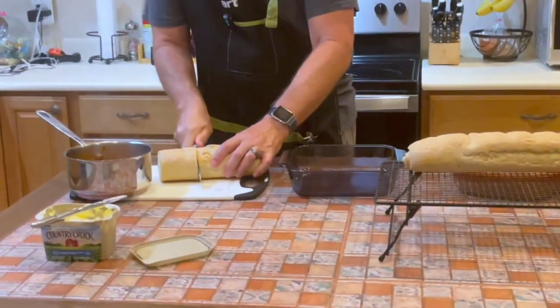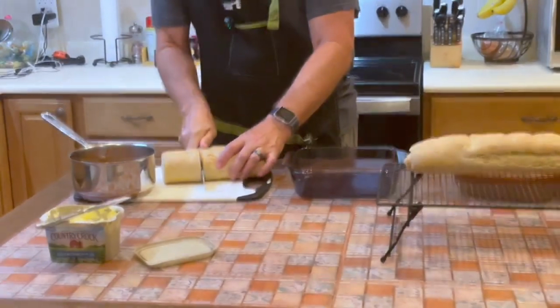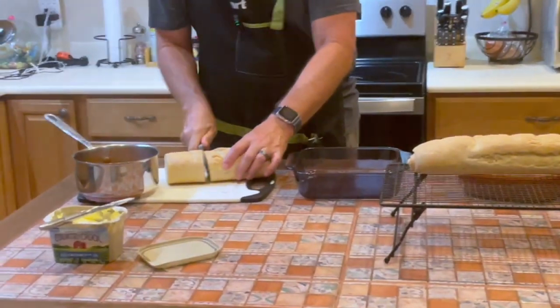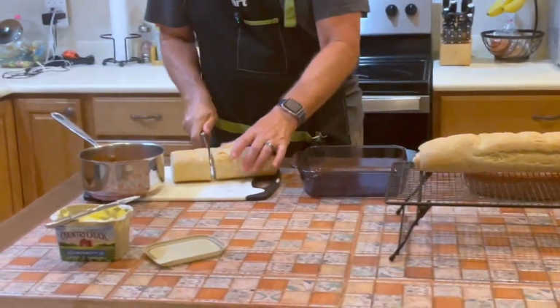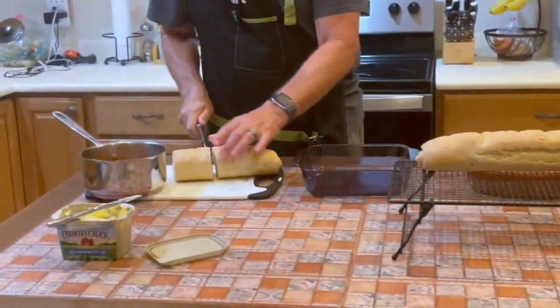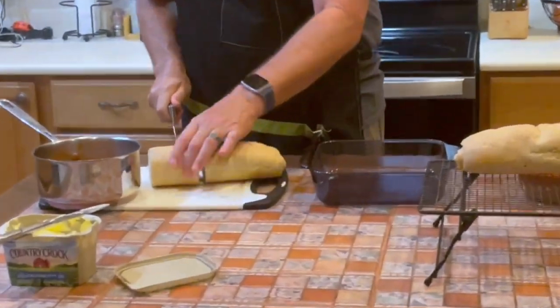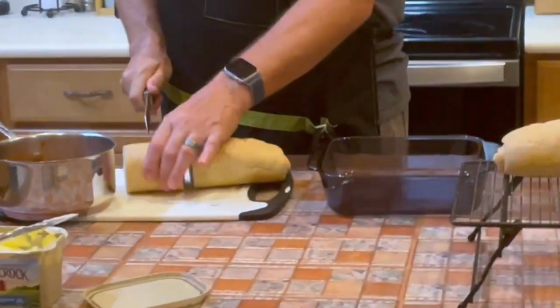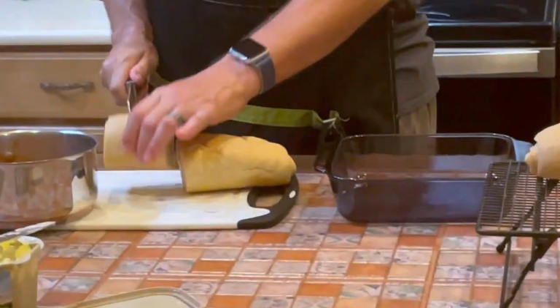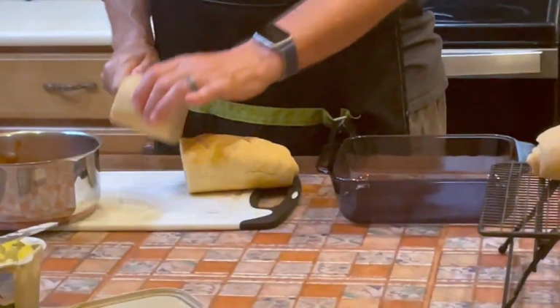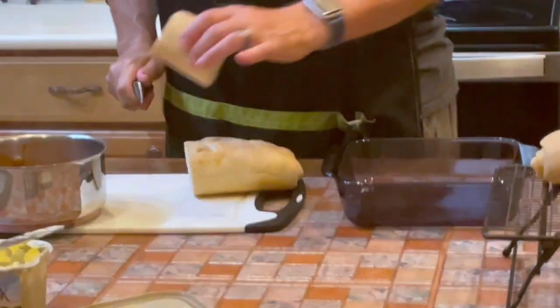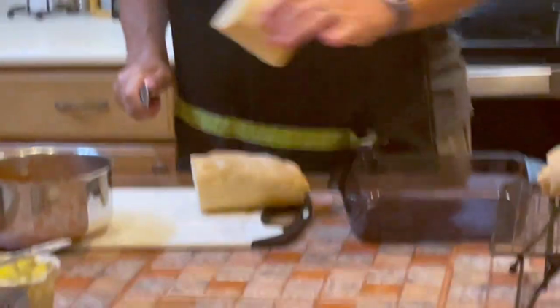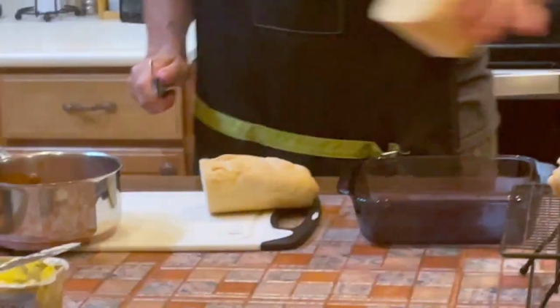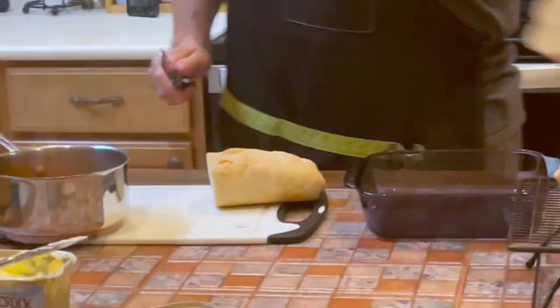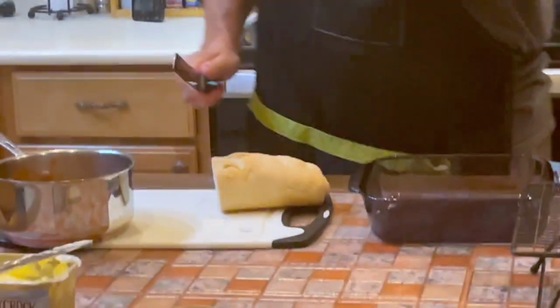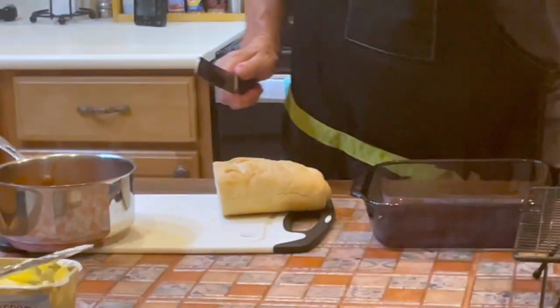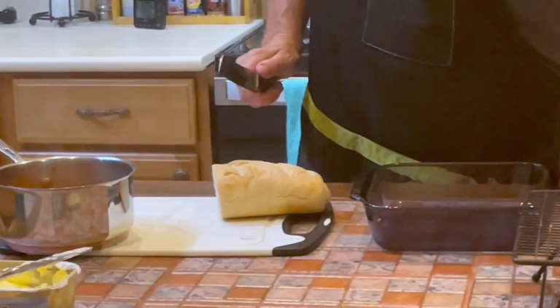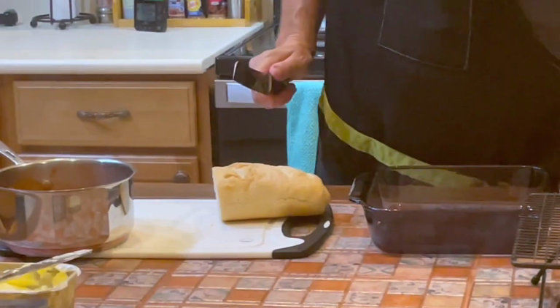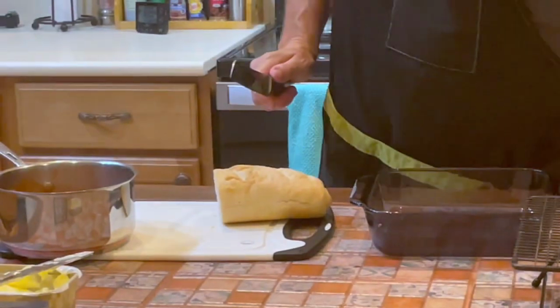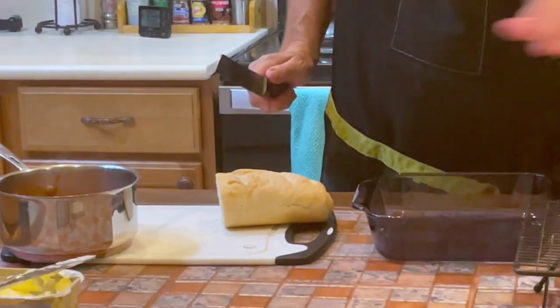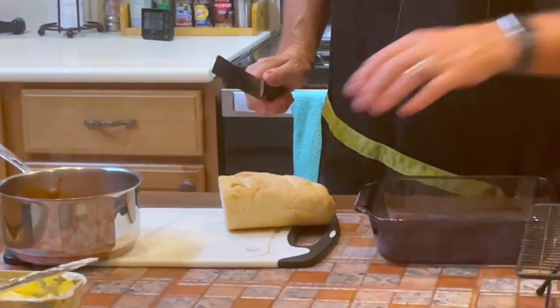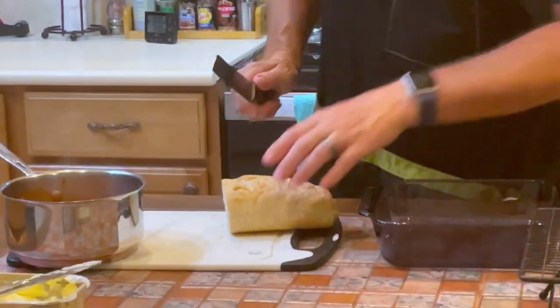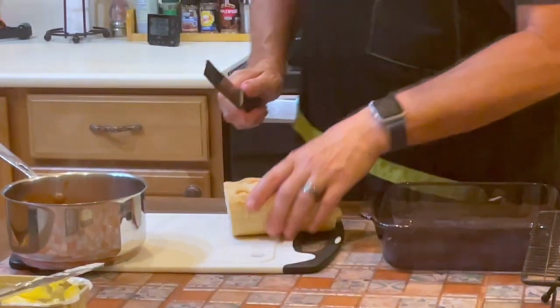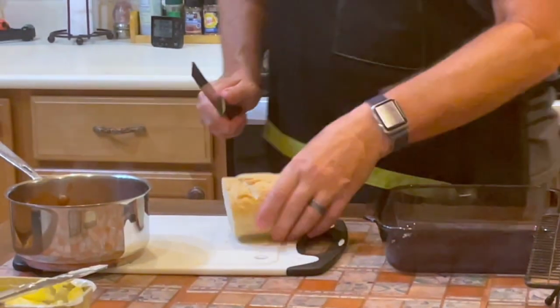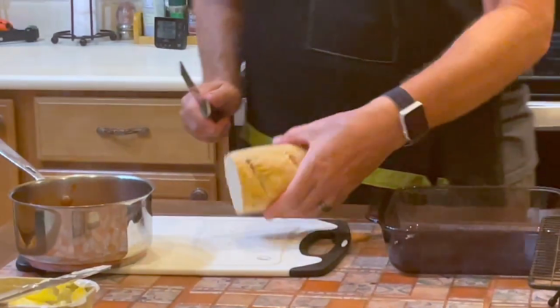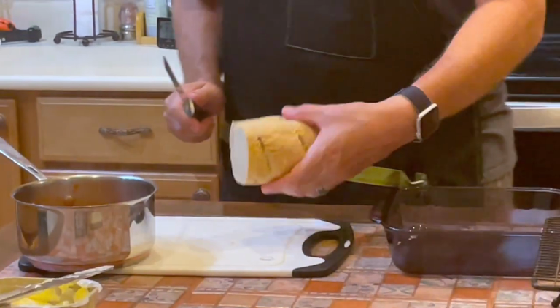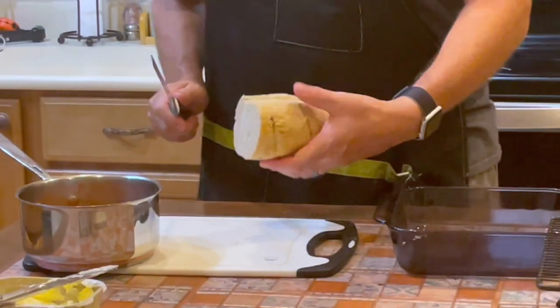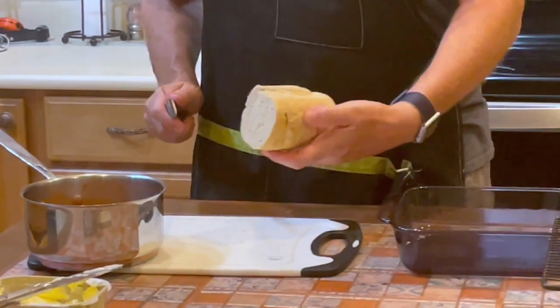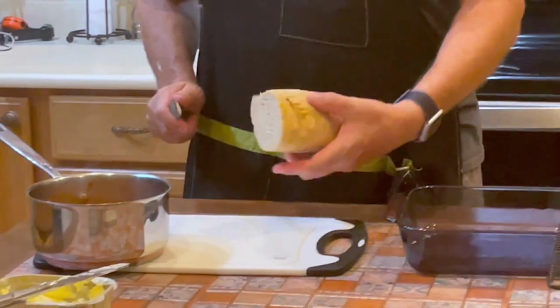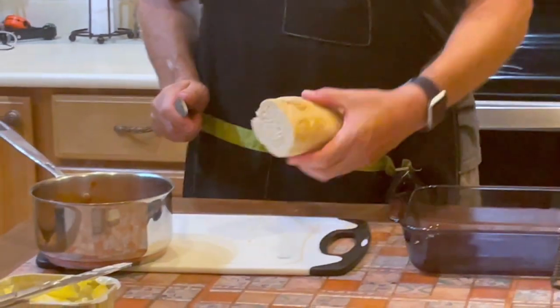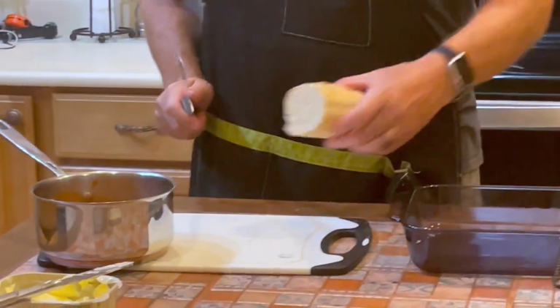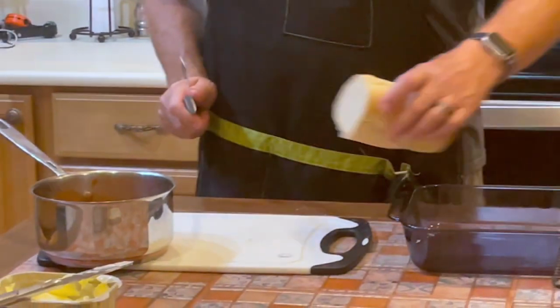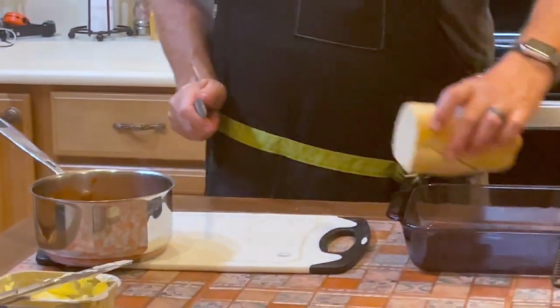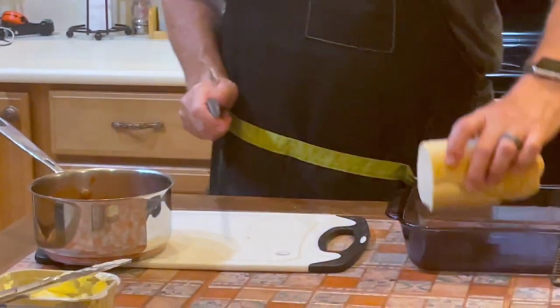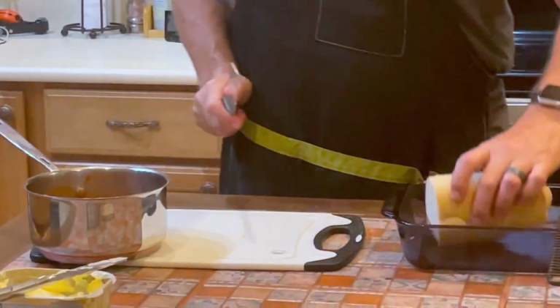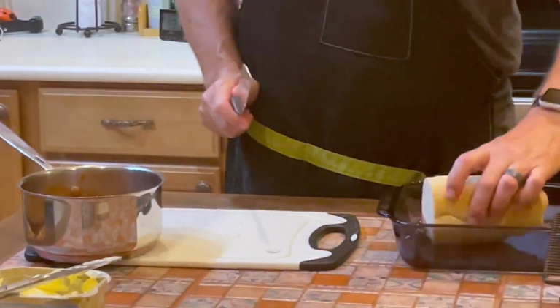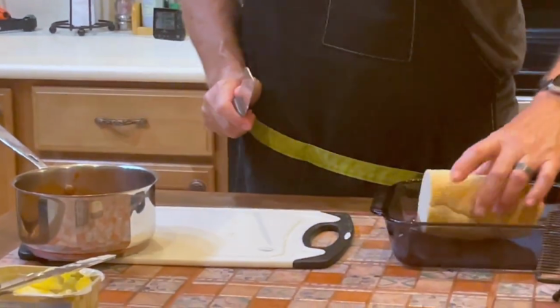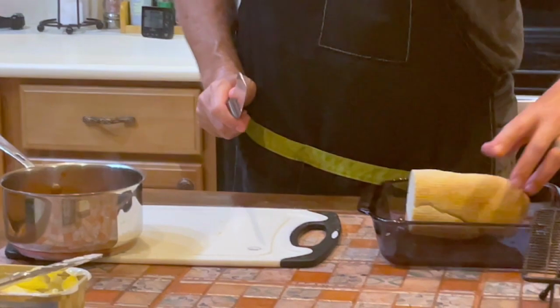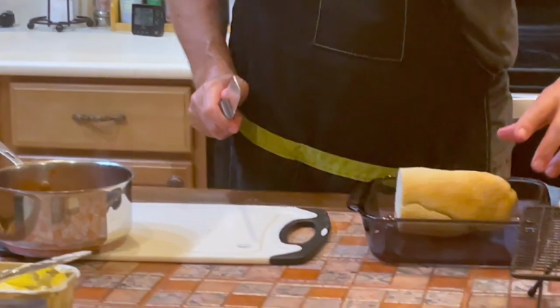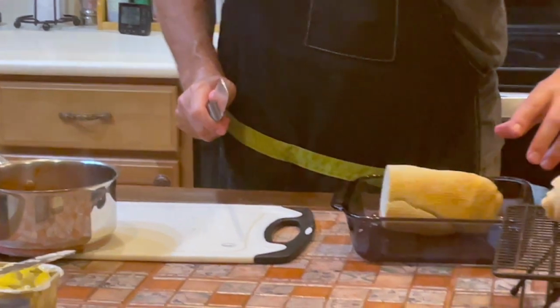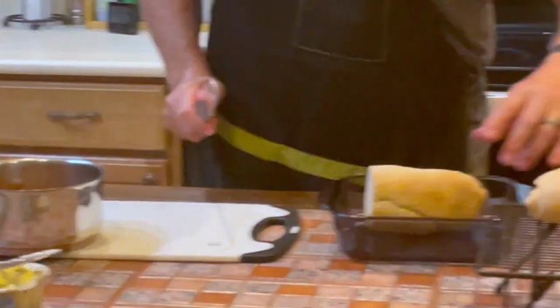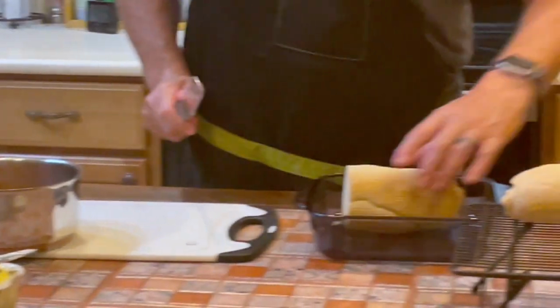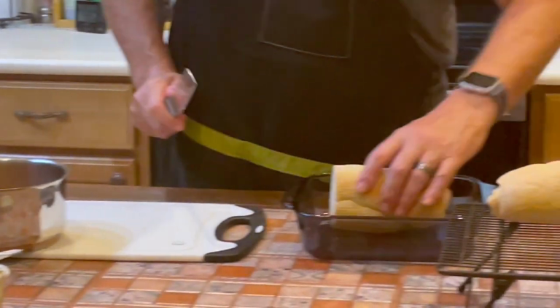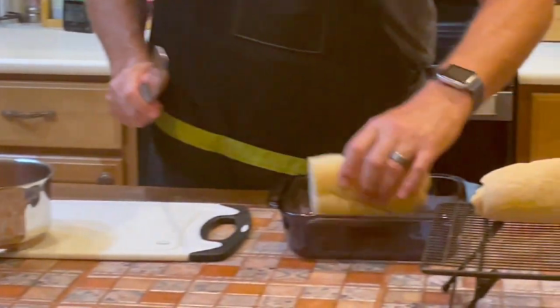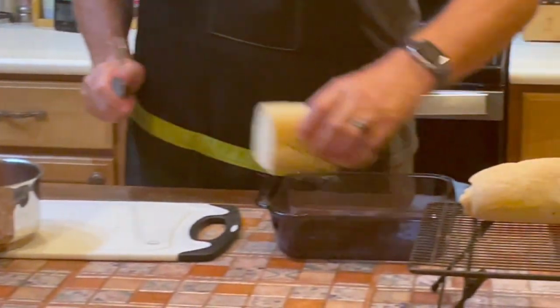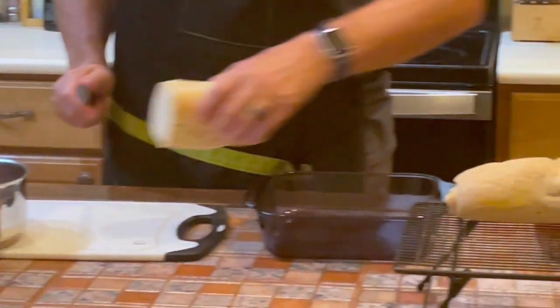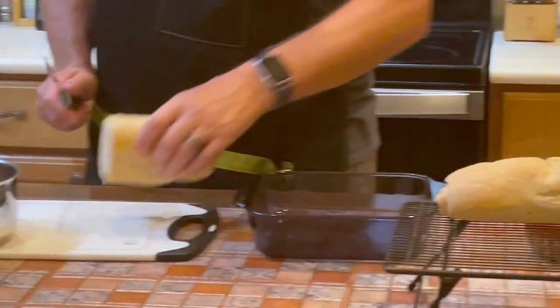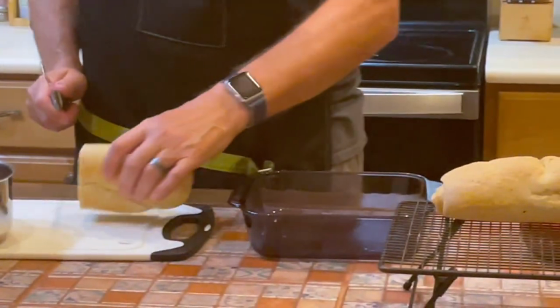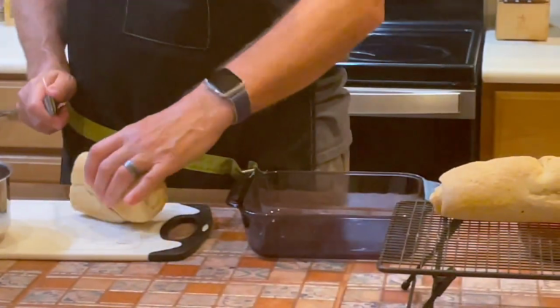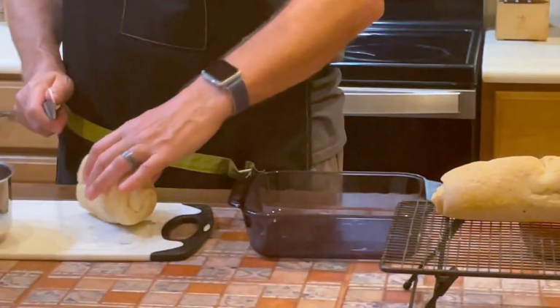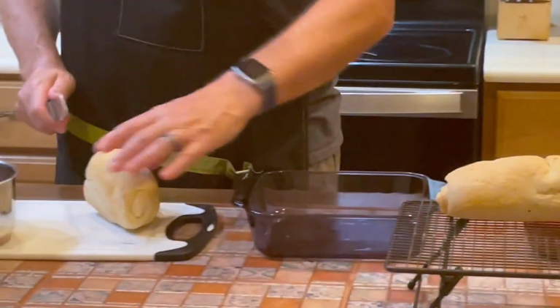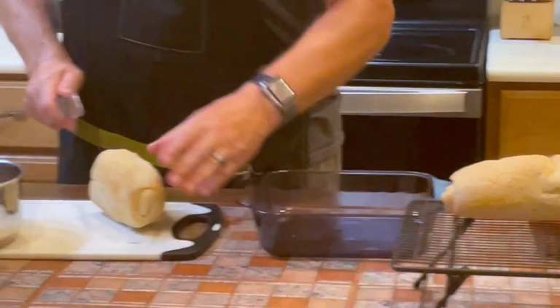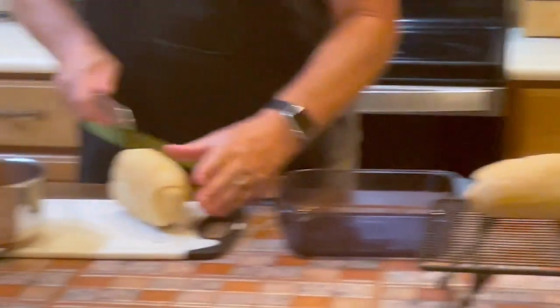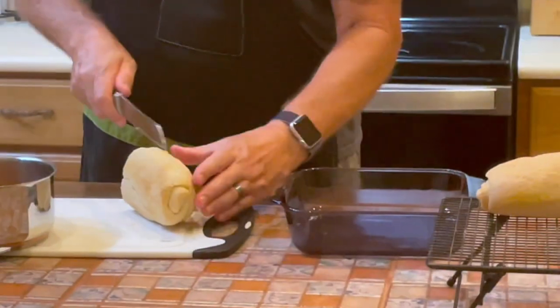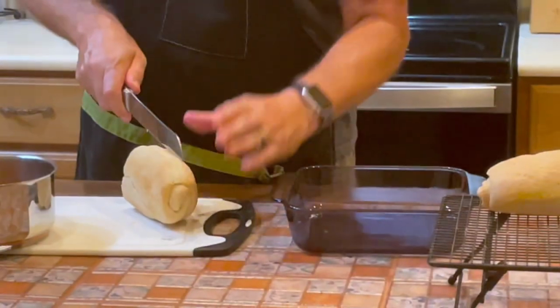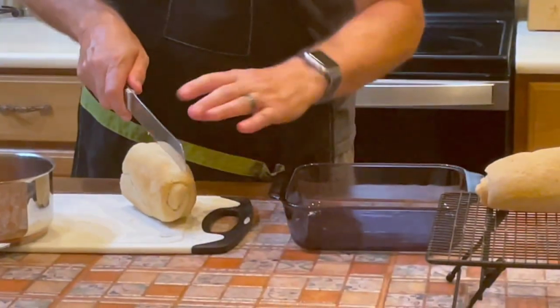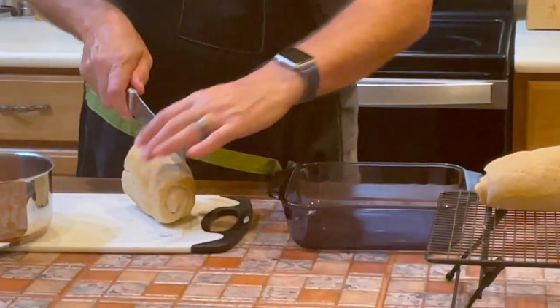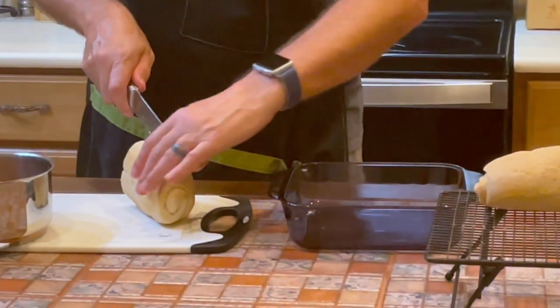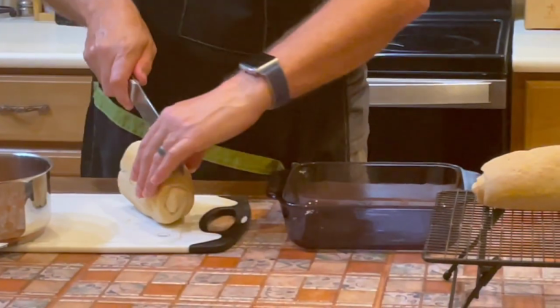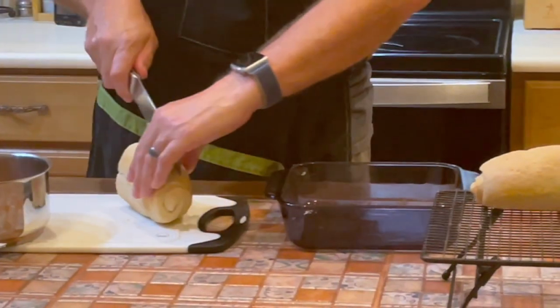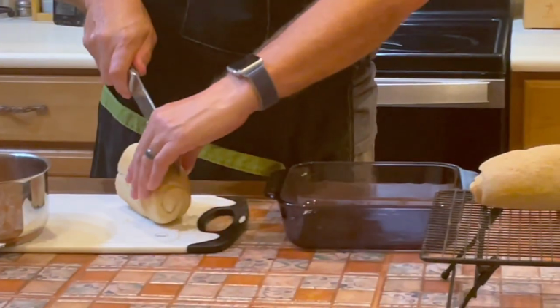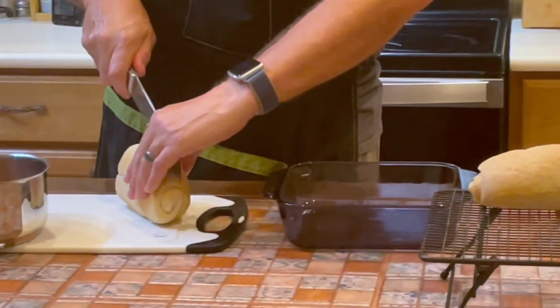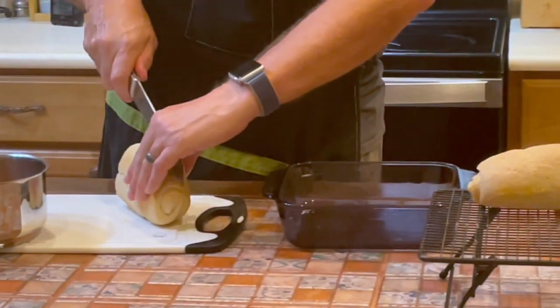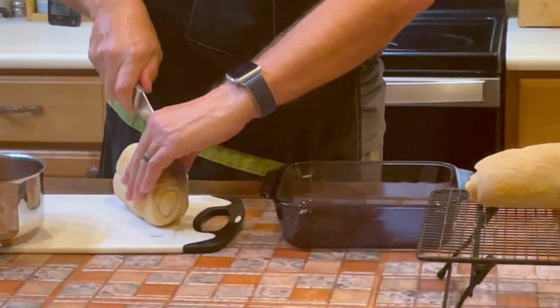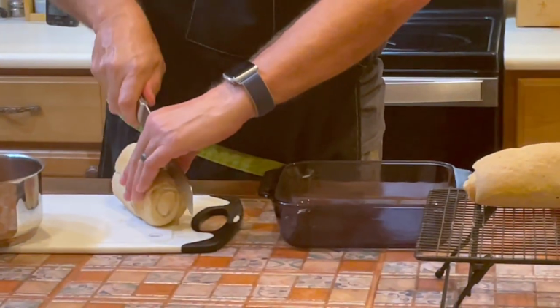I'm going to cut this off here. Looks like that end will stand better in our pan, so we're going to cut this.